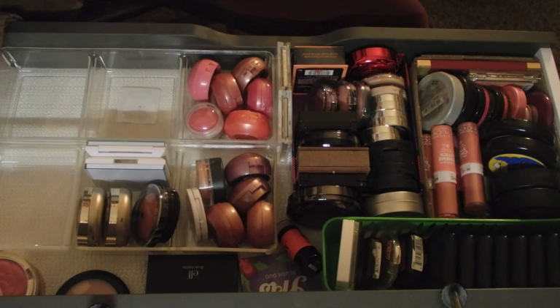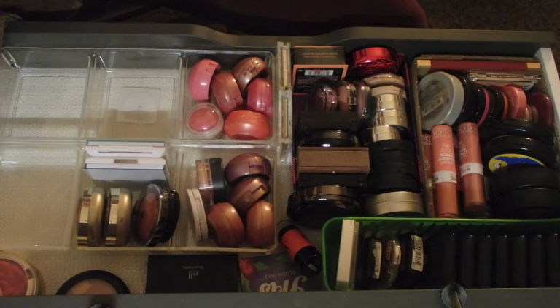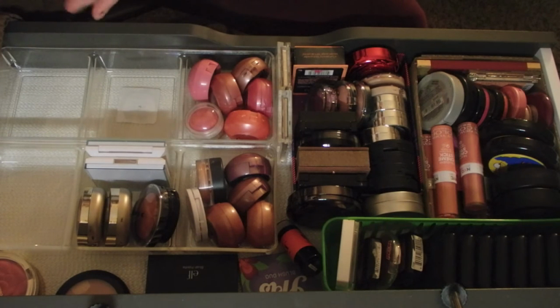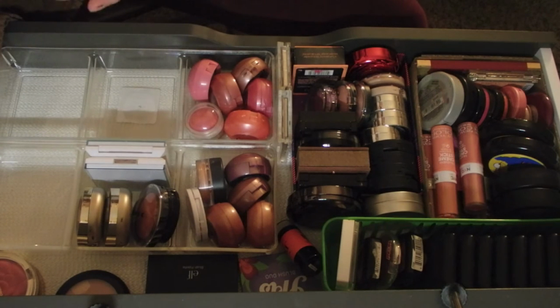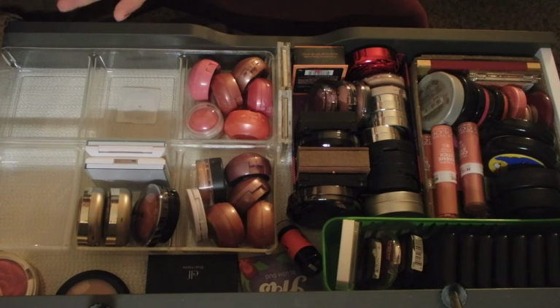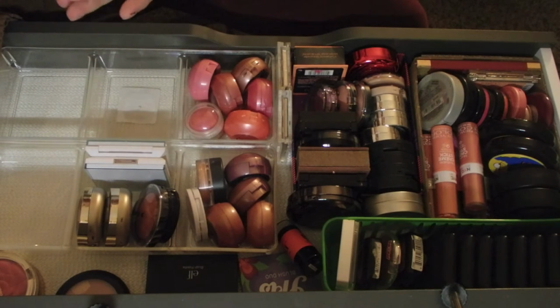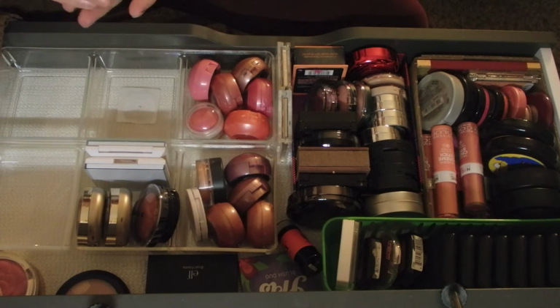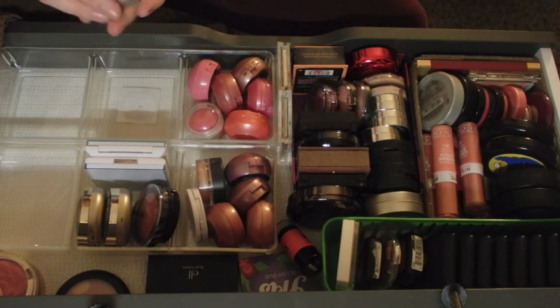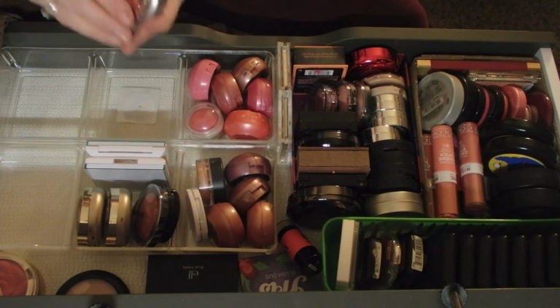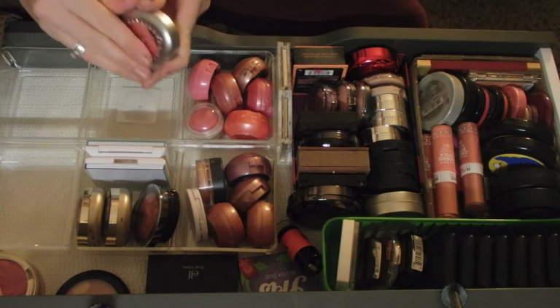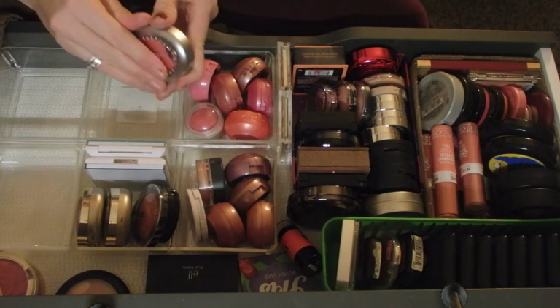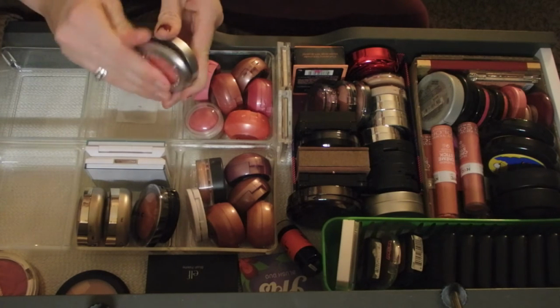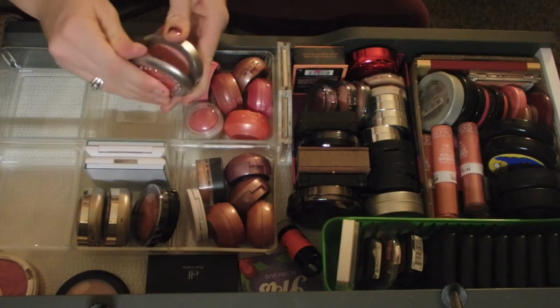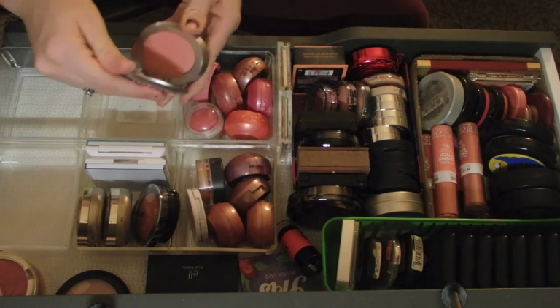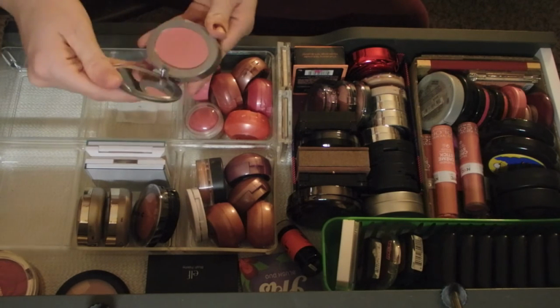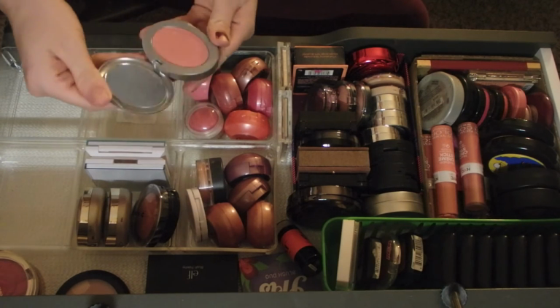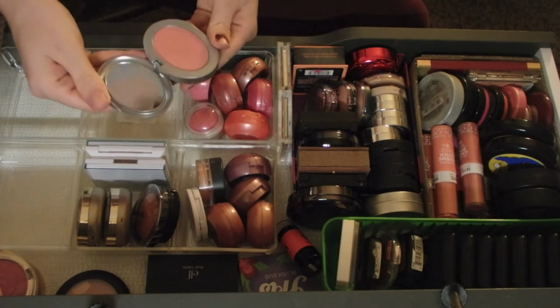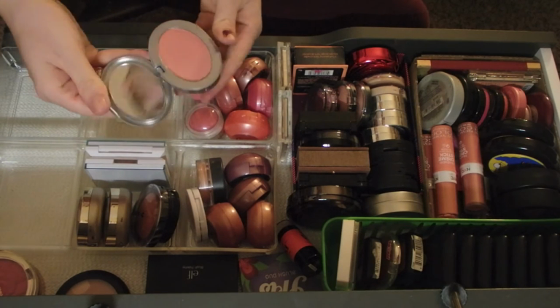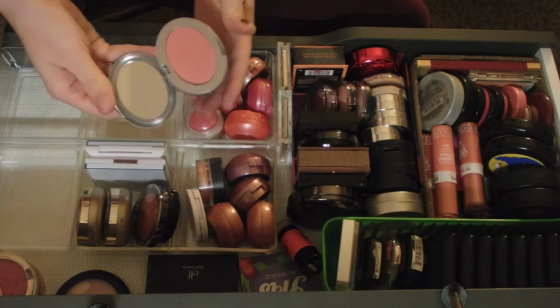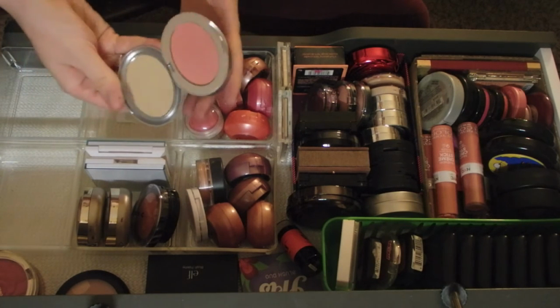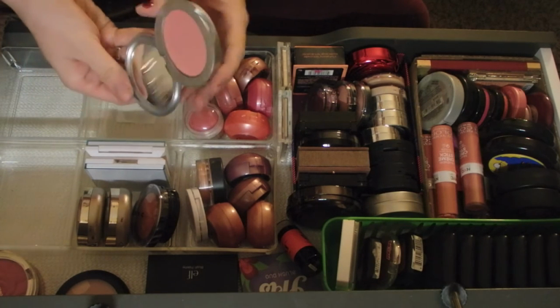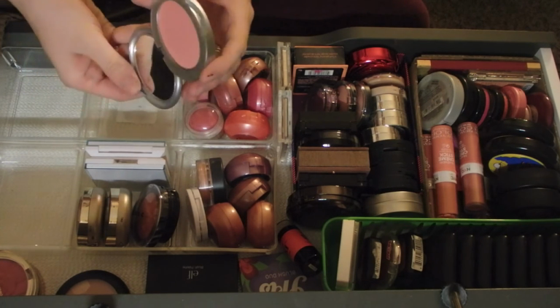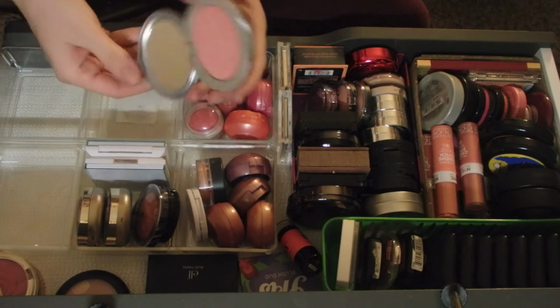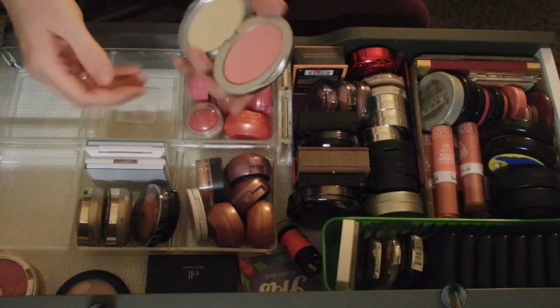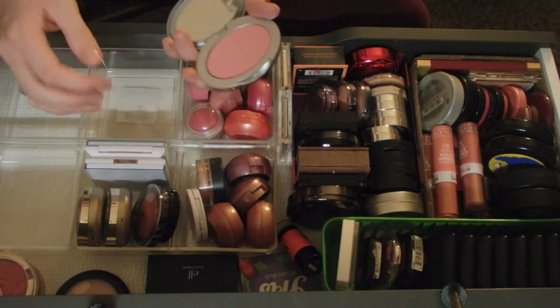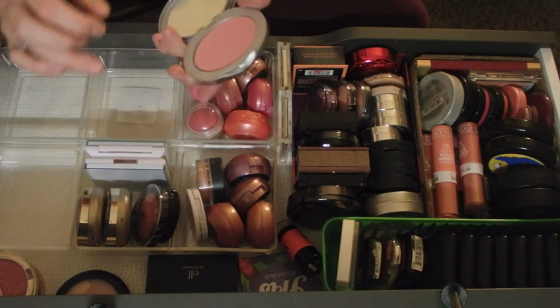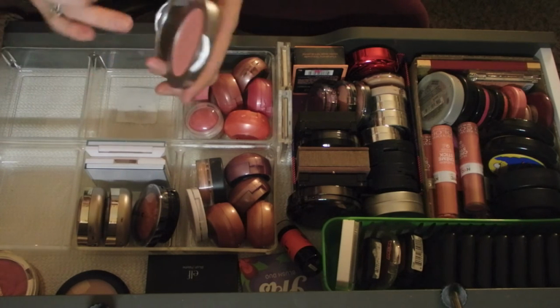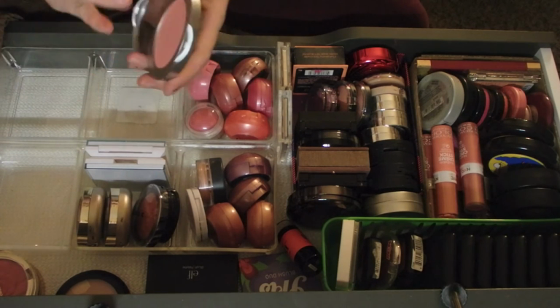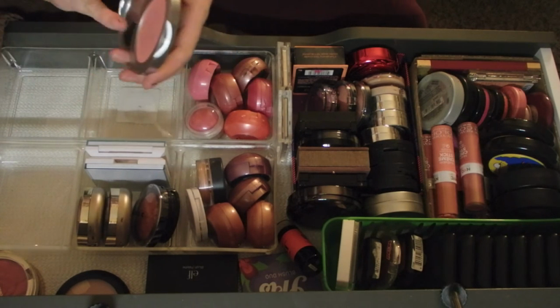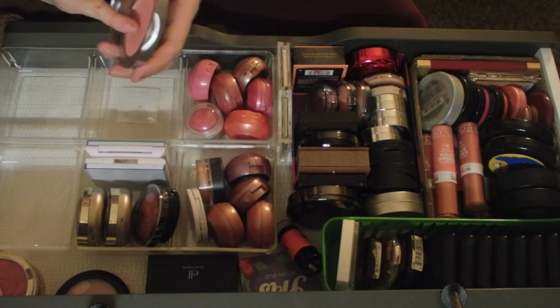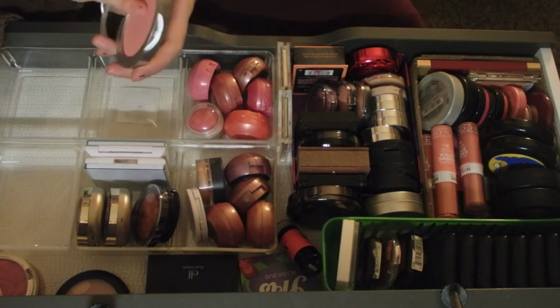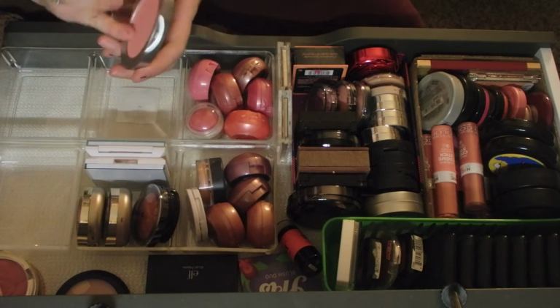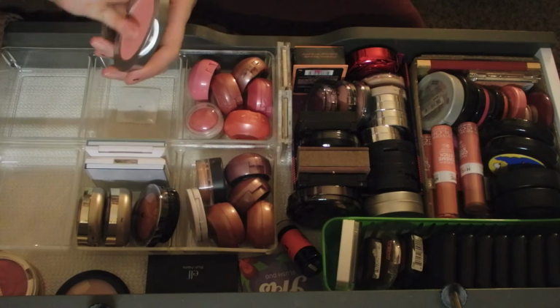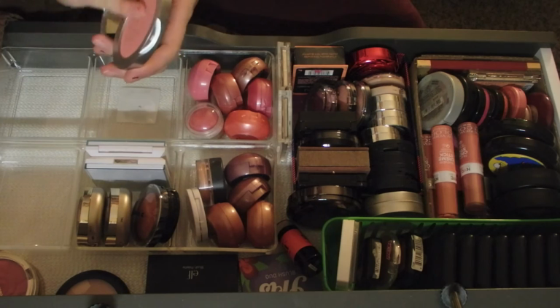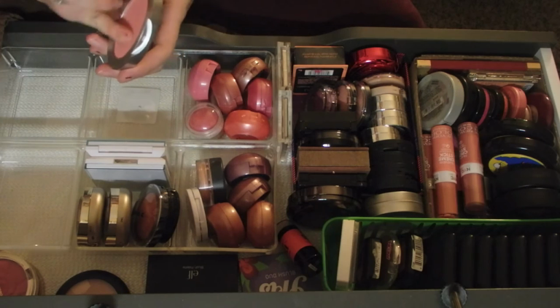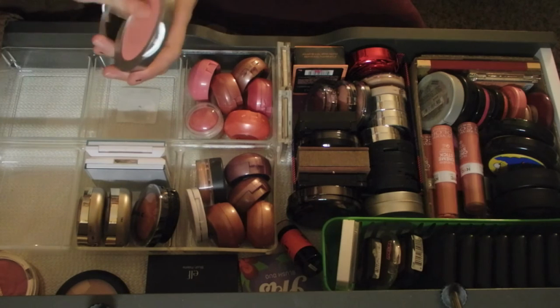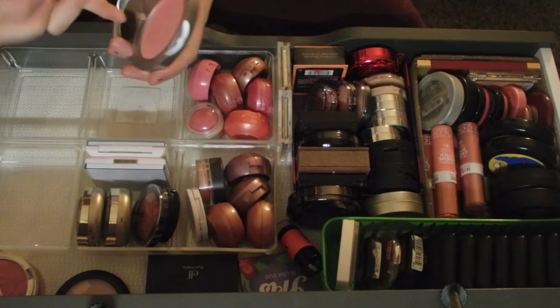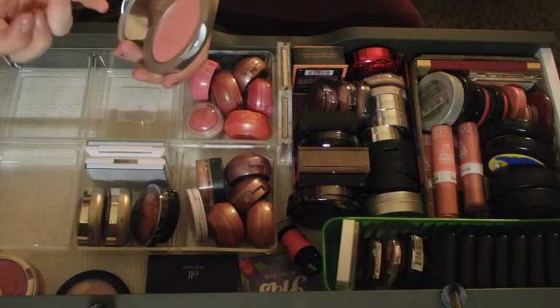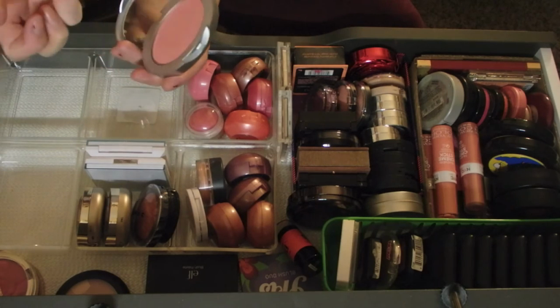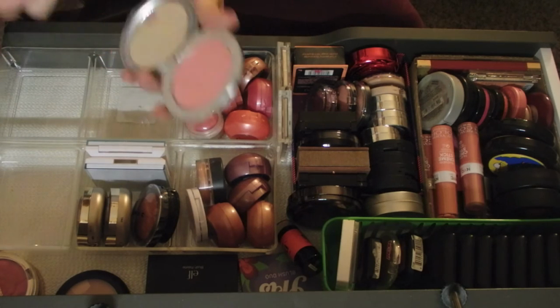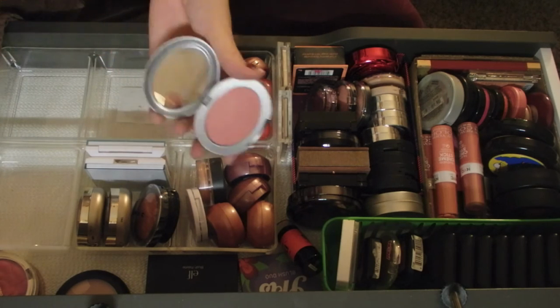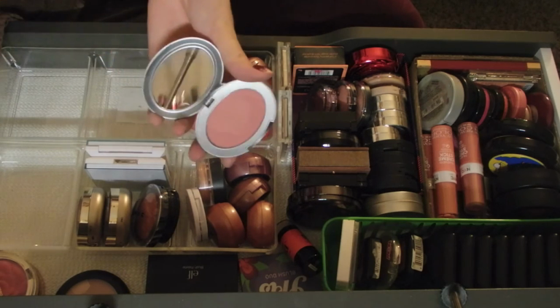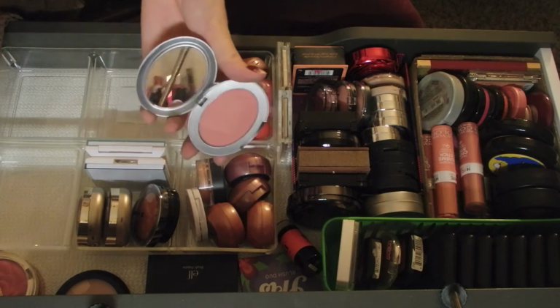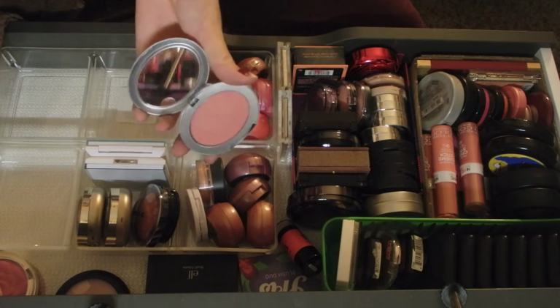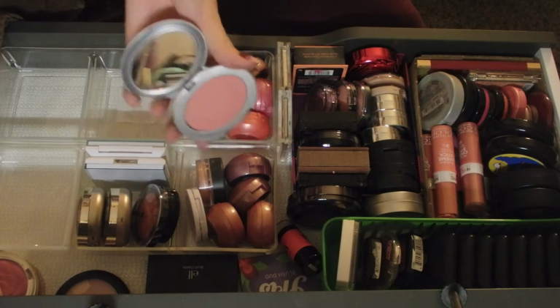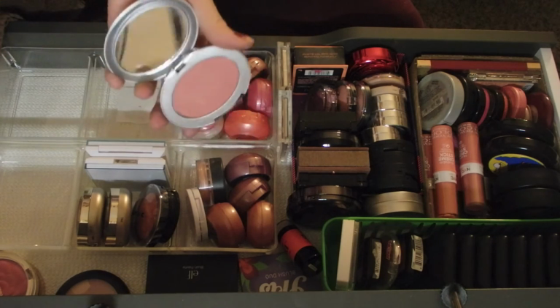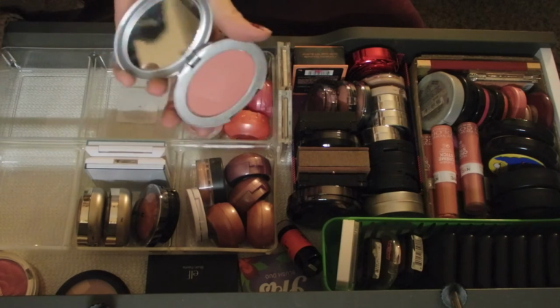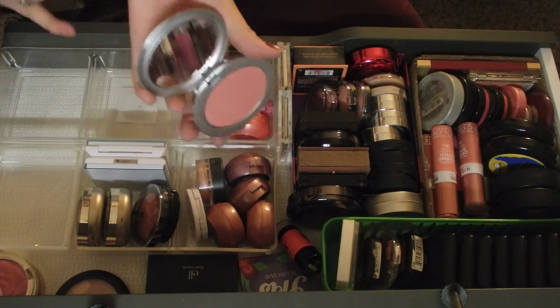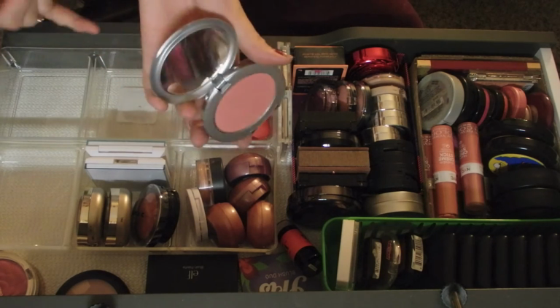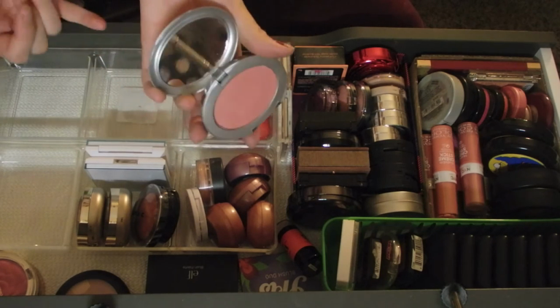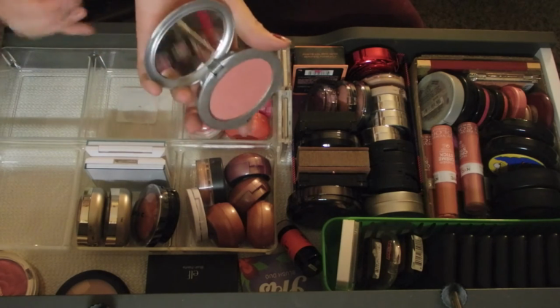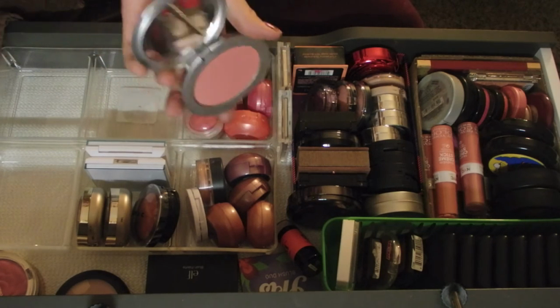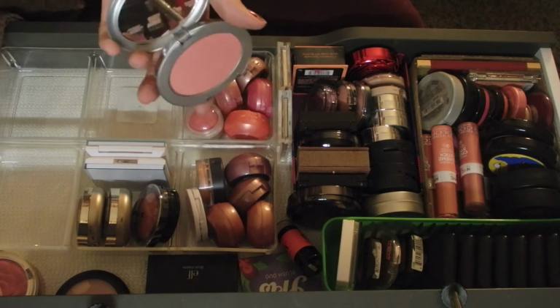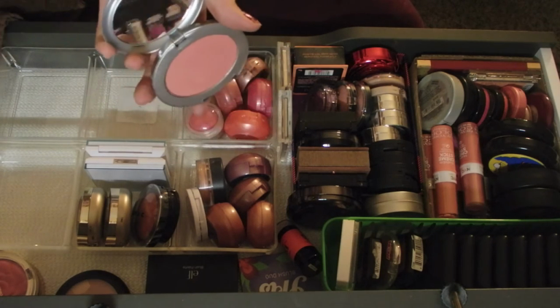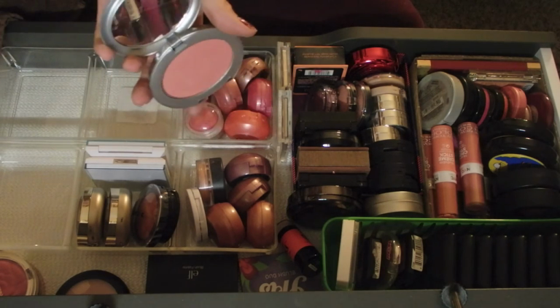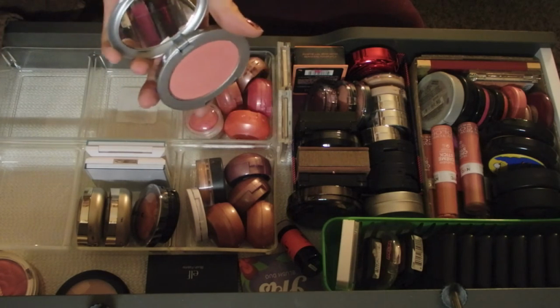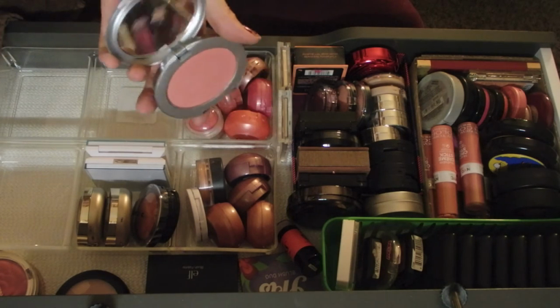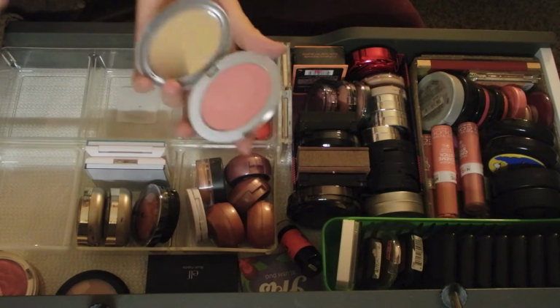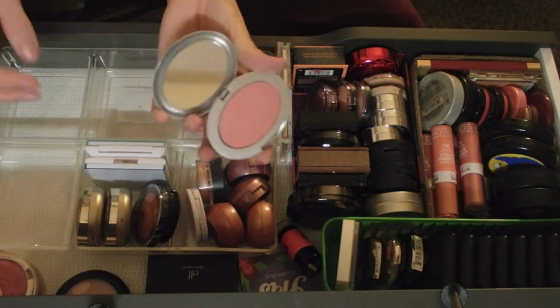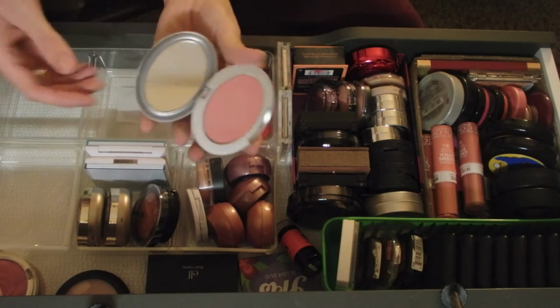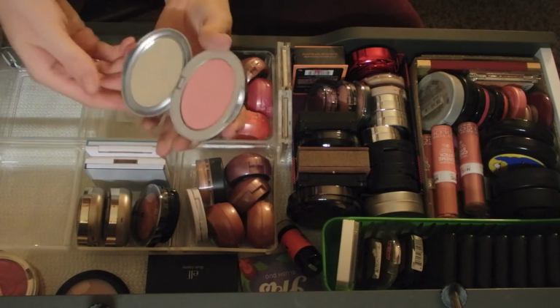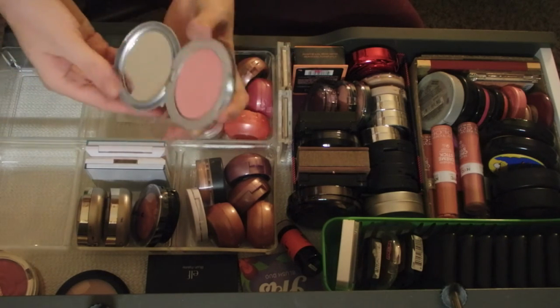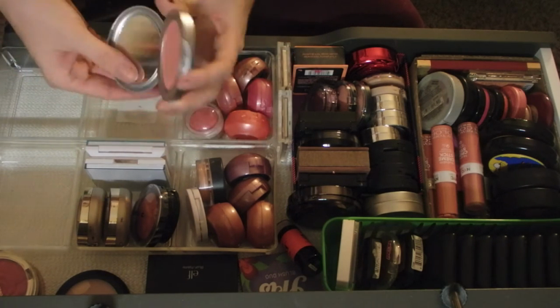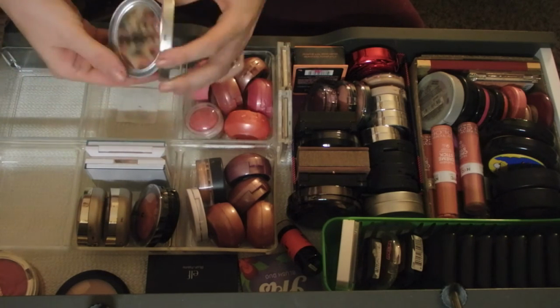I'm keeping that. I also have a Trina Tarantino blush in Feather - this is really pretty, I really like this.